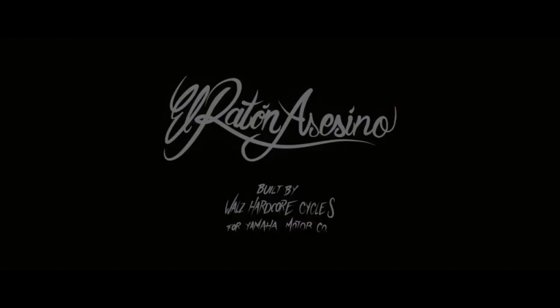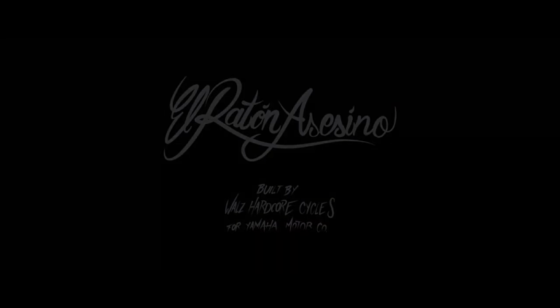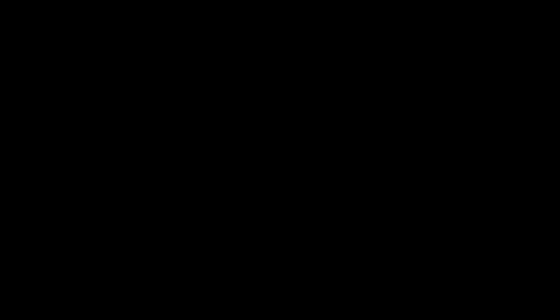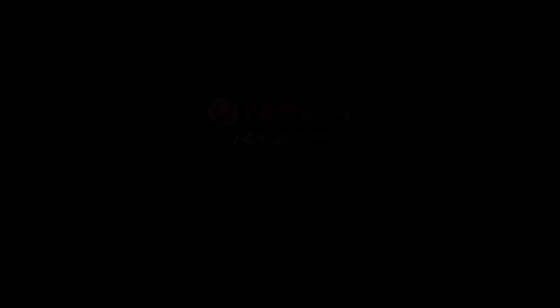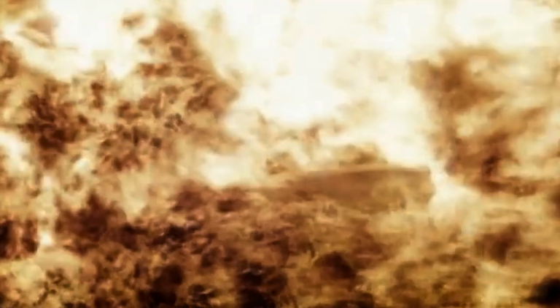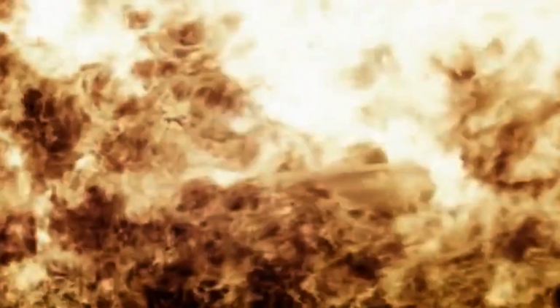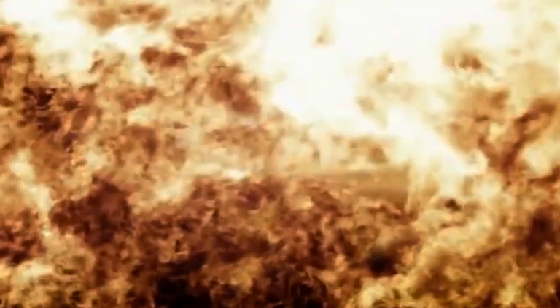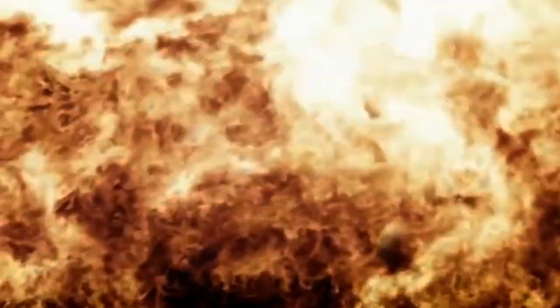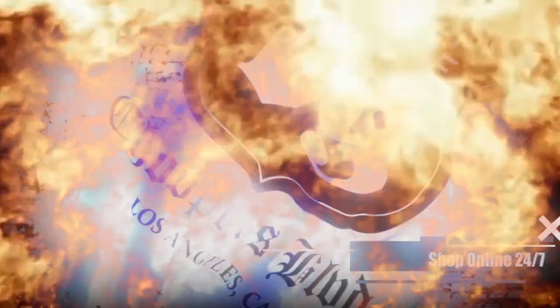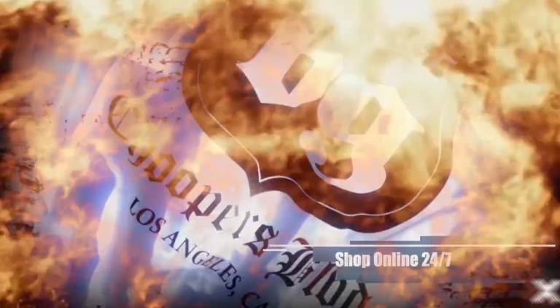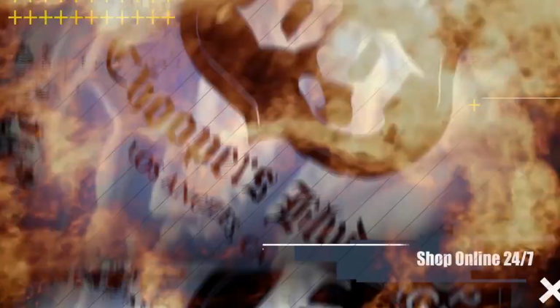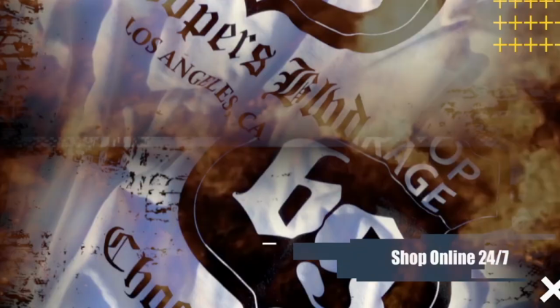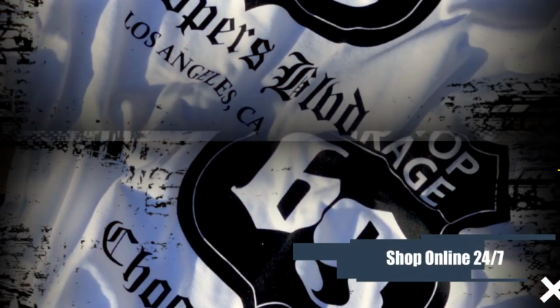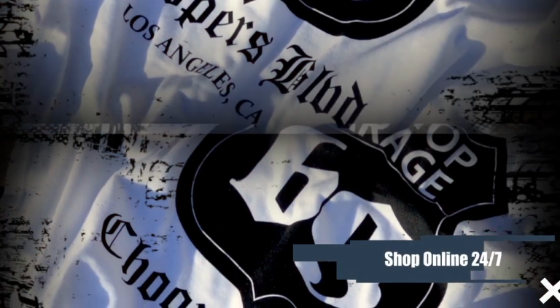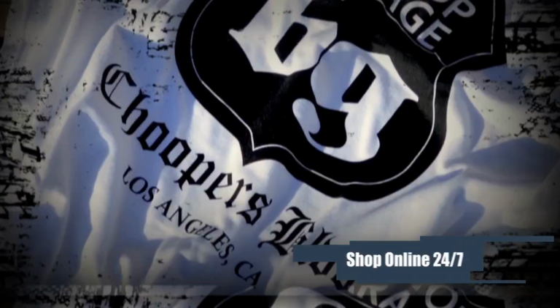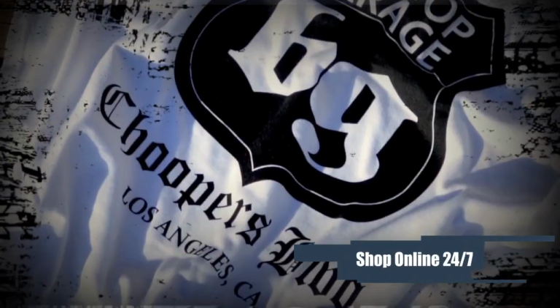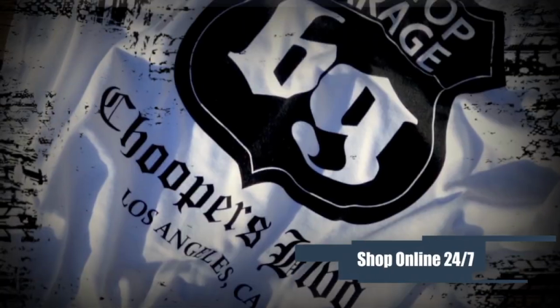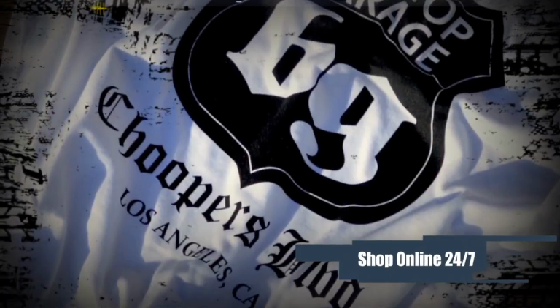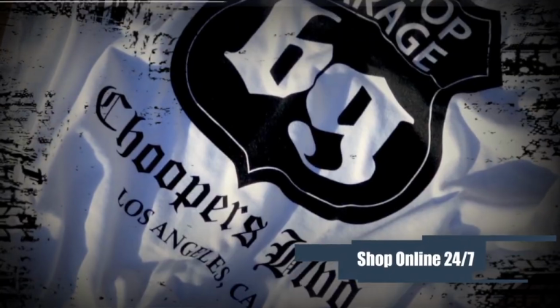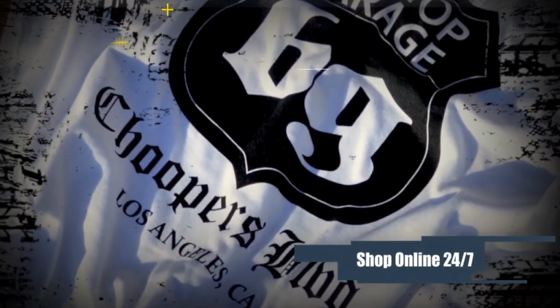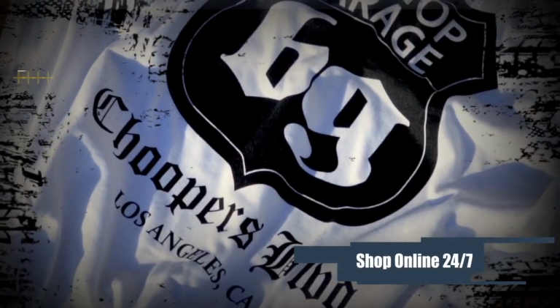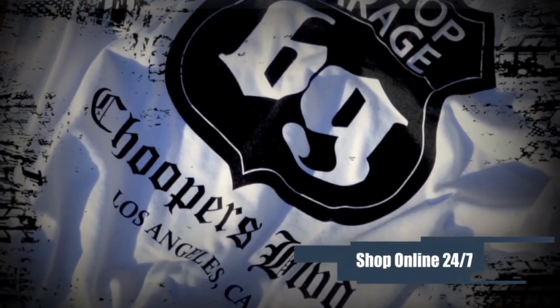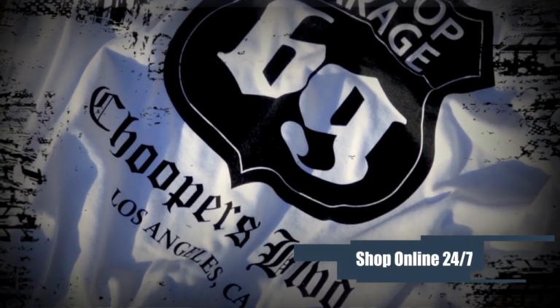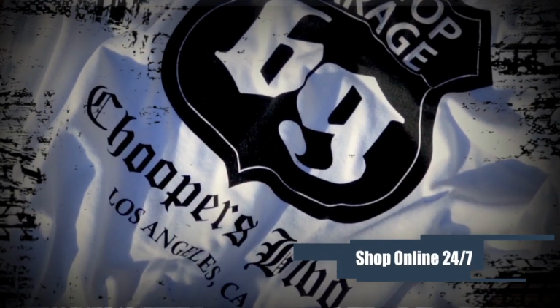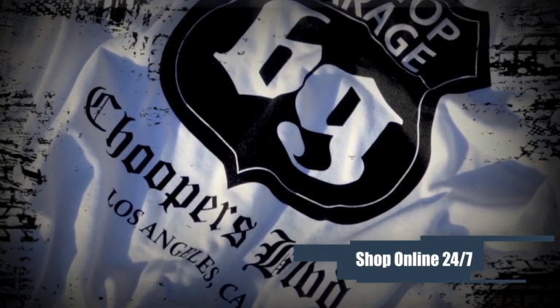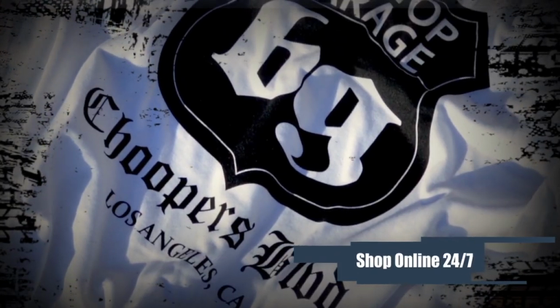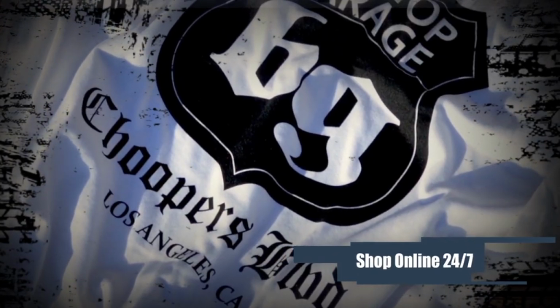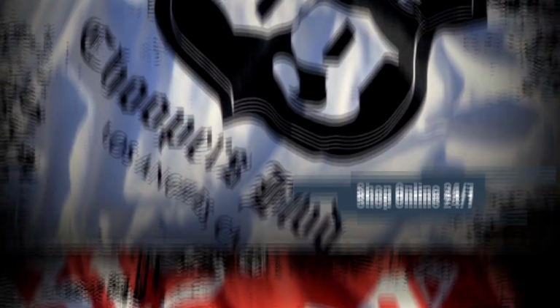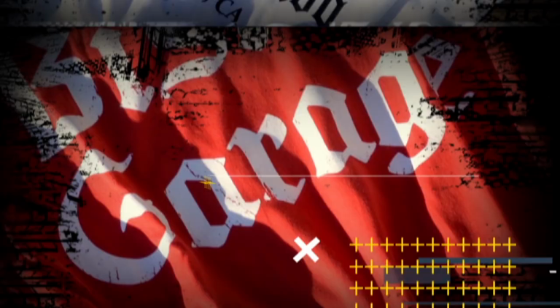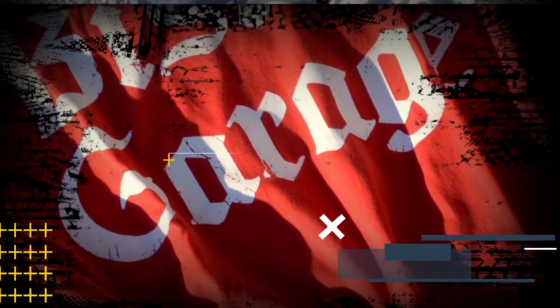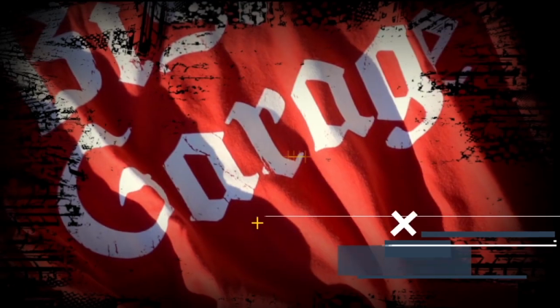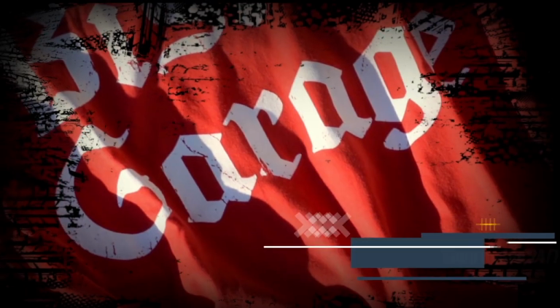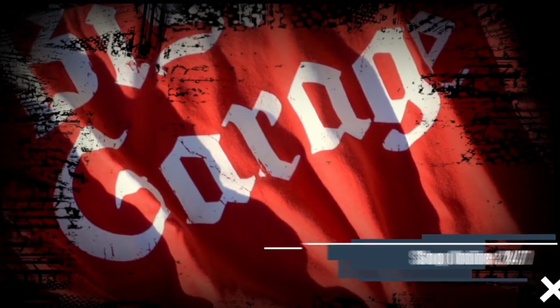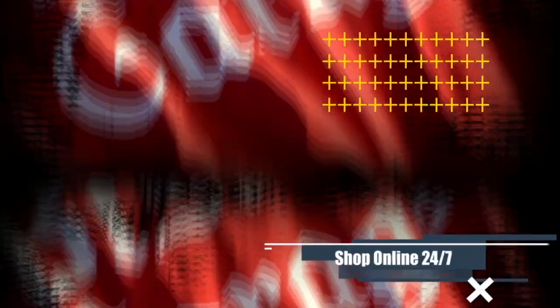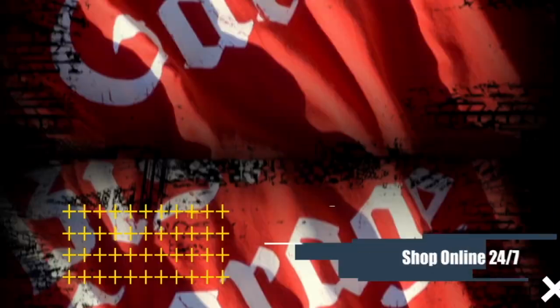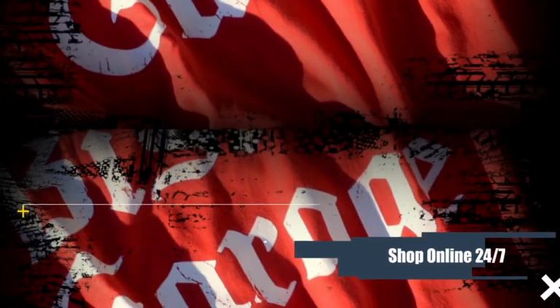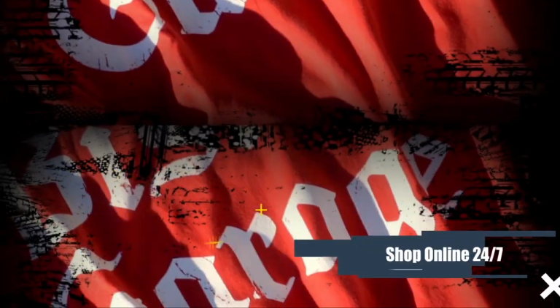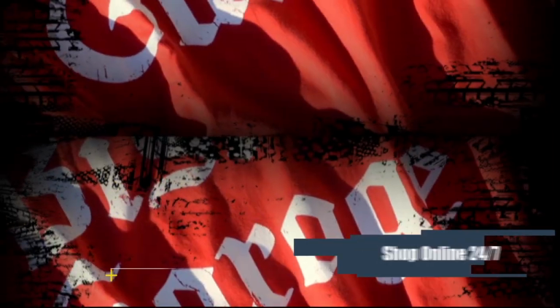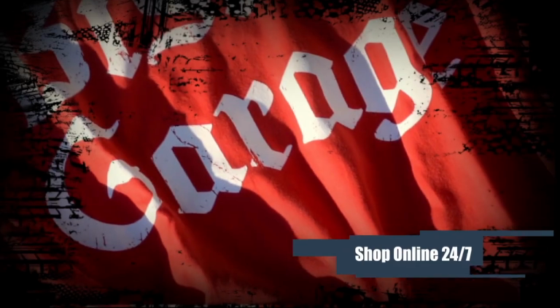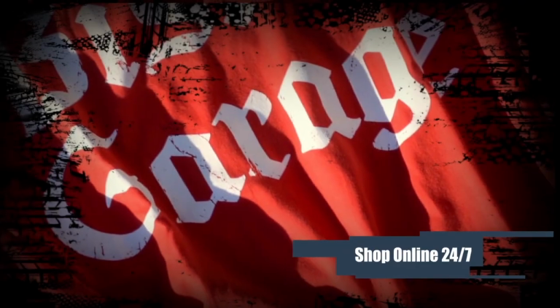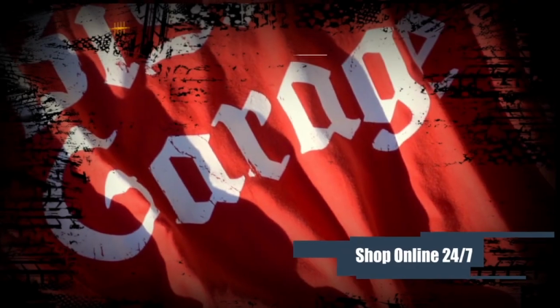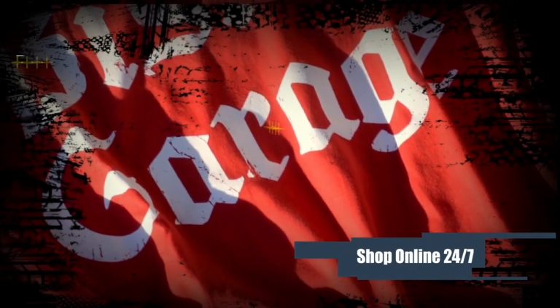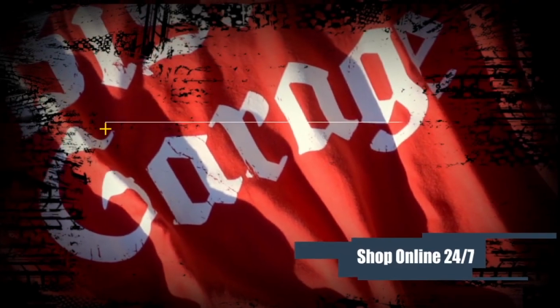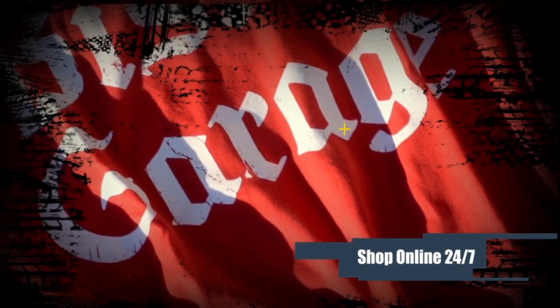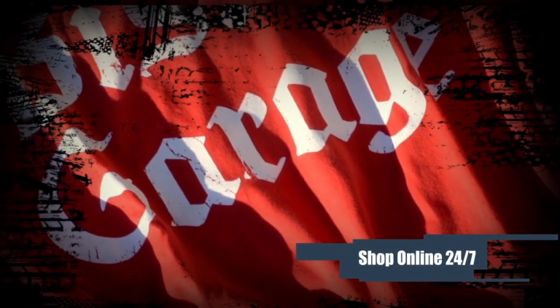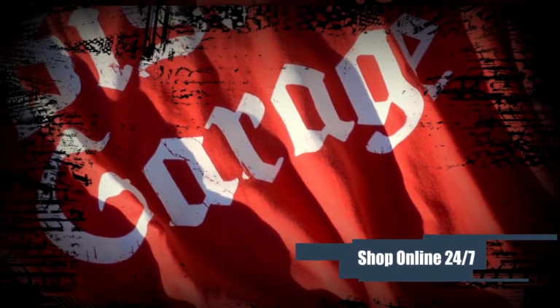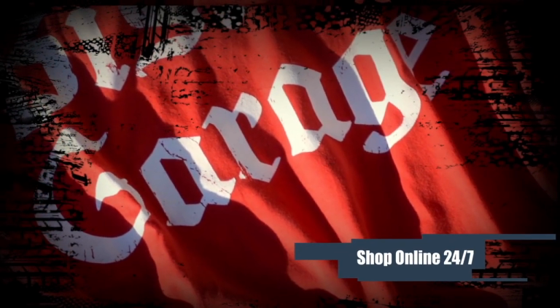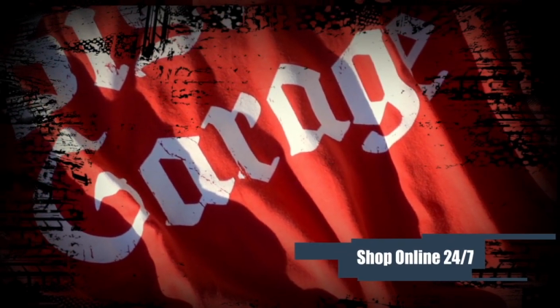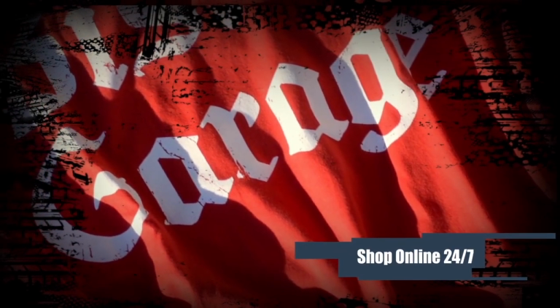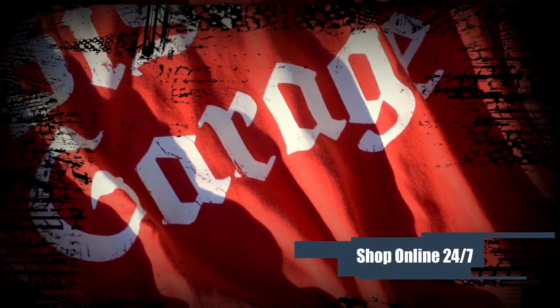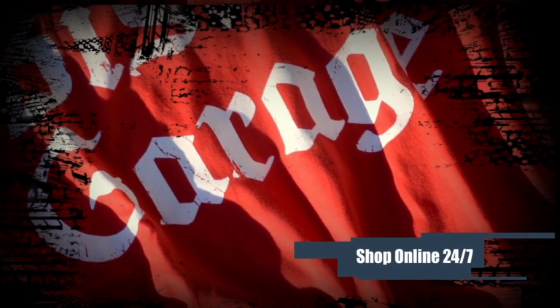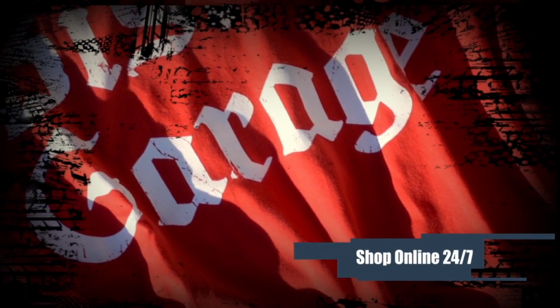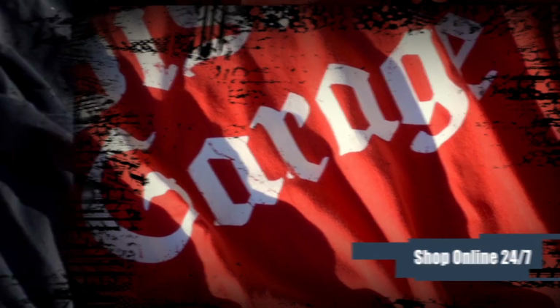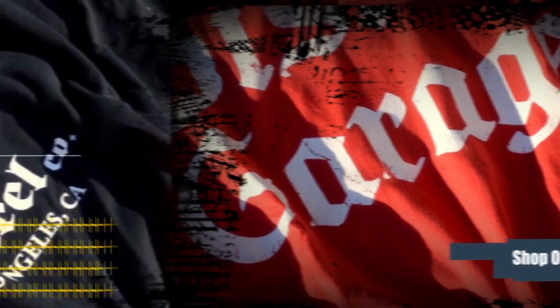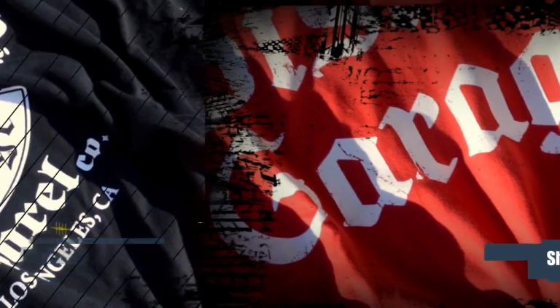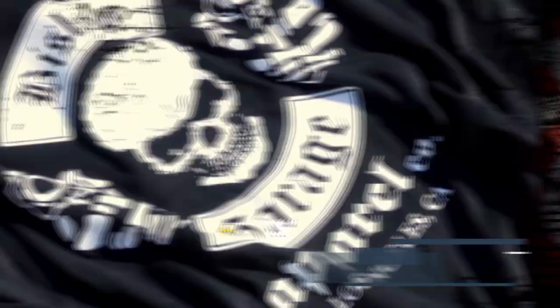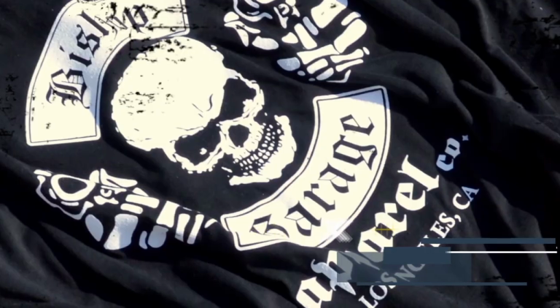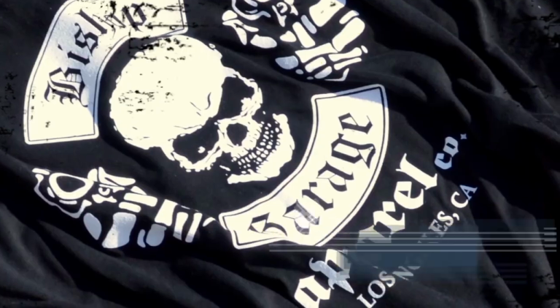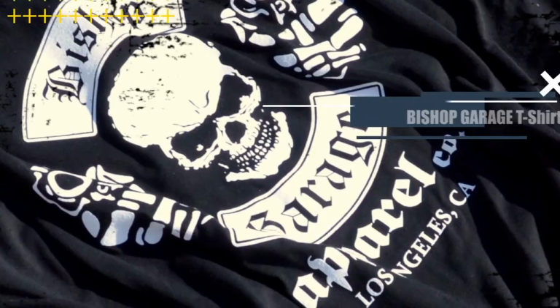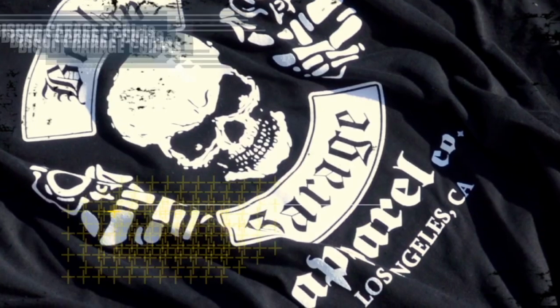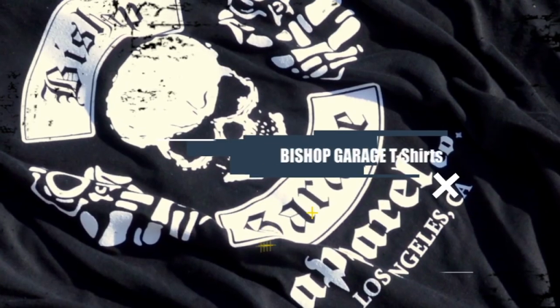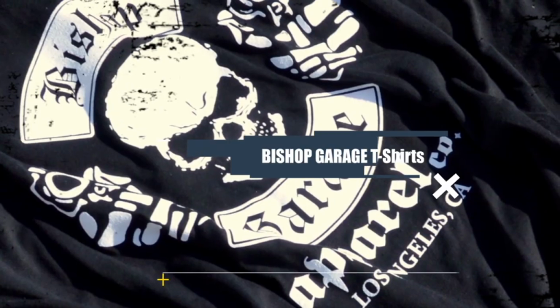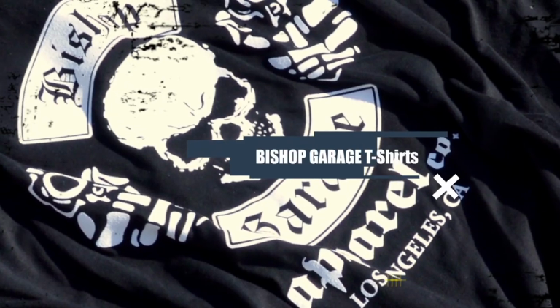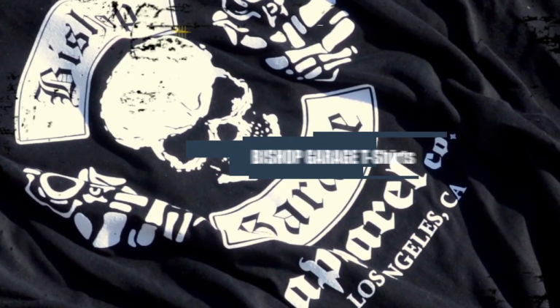Check out our Bishop Garage t-shirts, hoodies and trucker caps on bishop-garage.com.